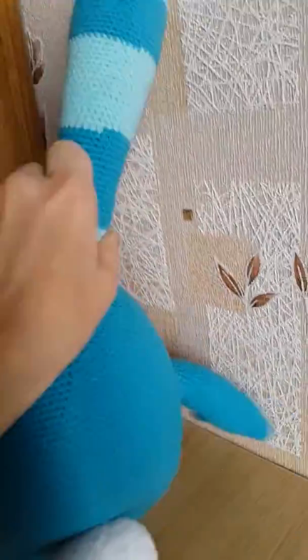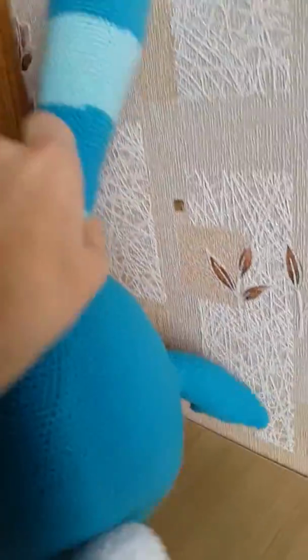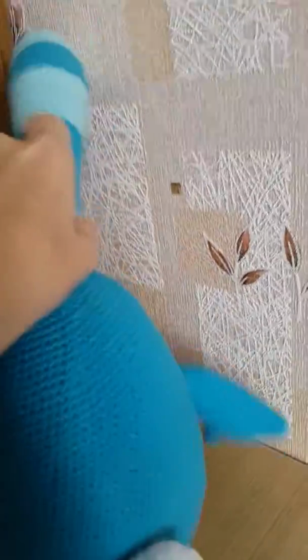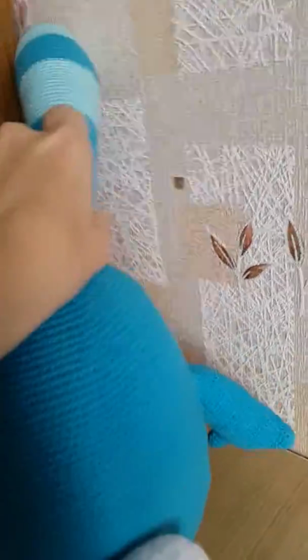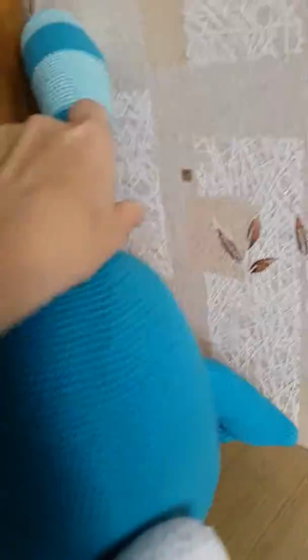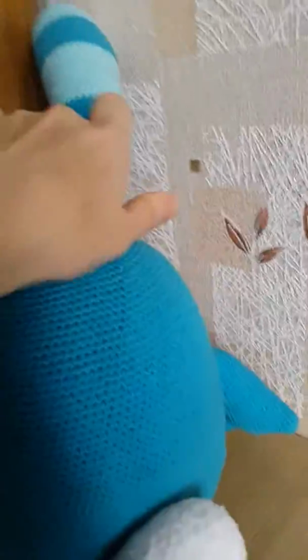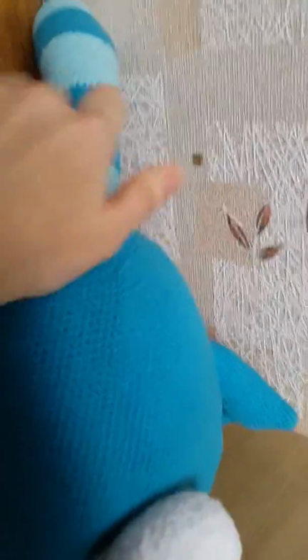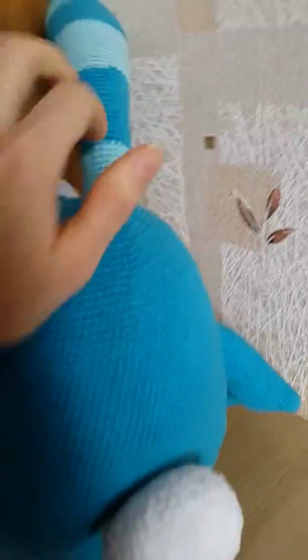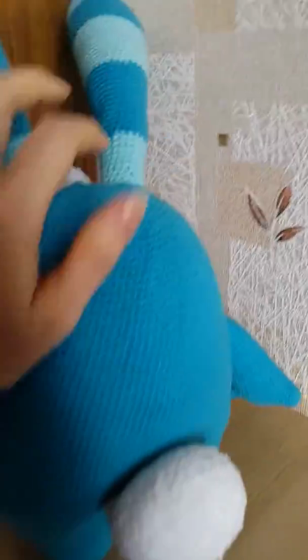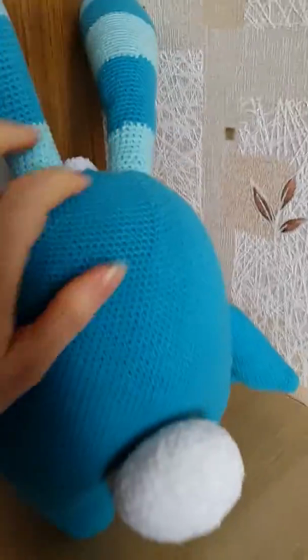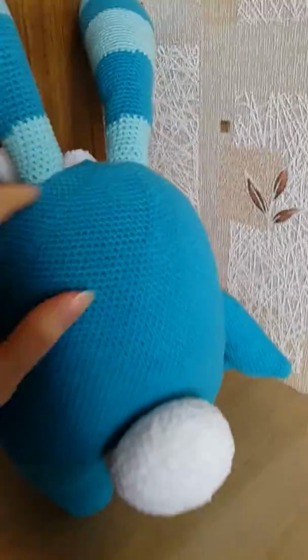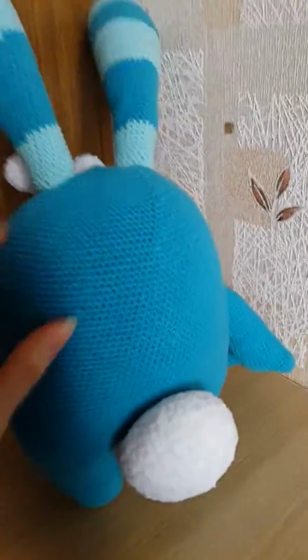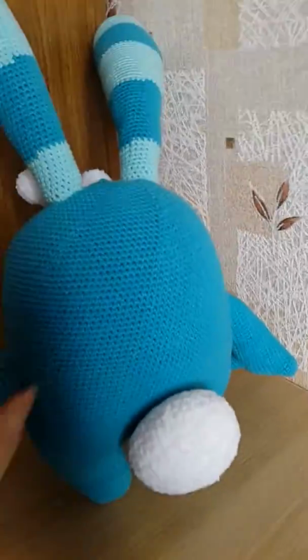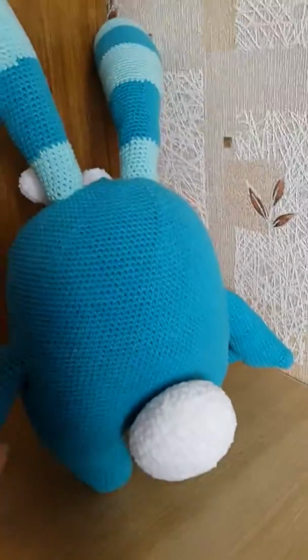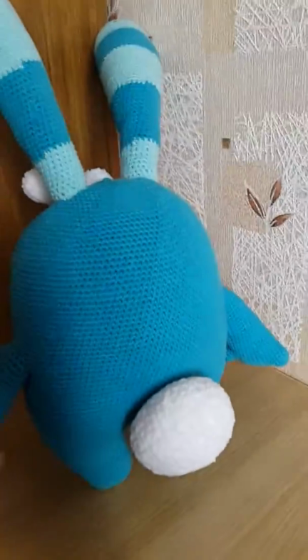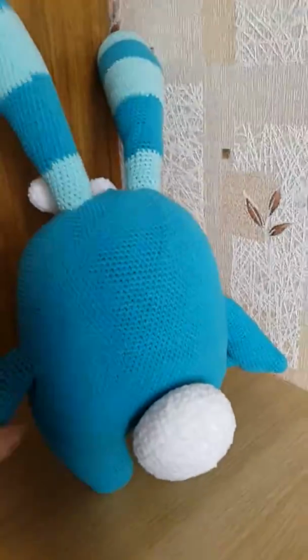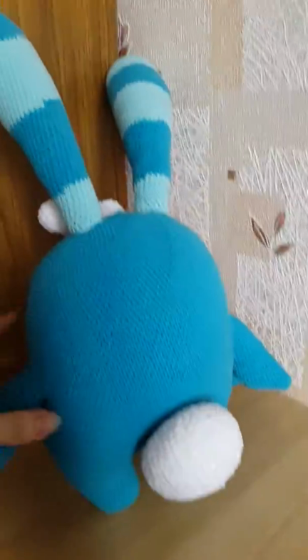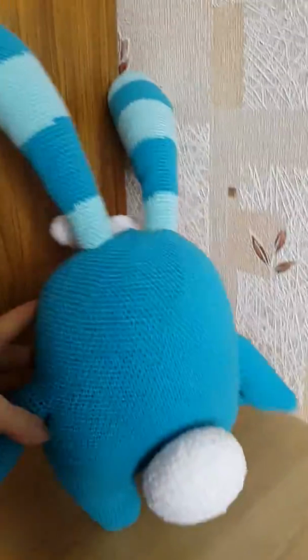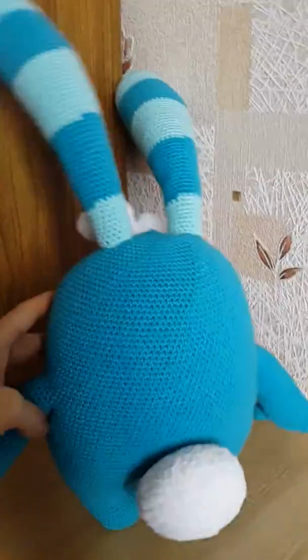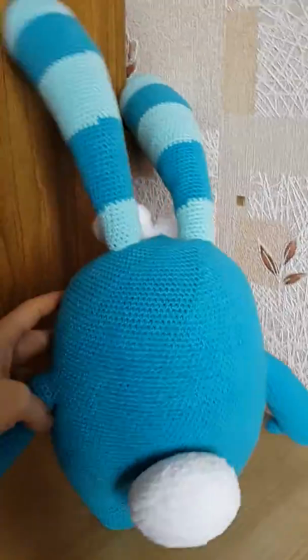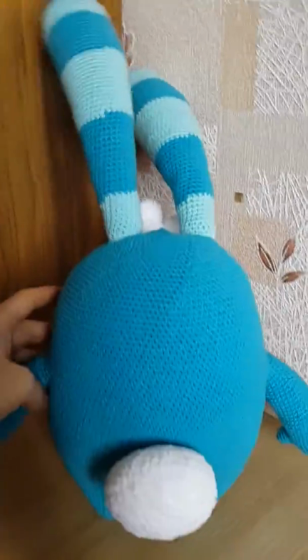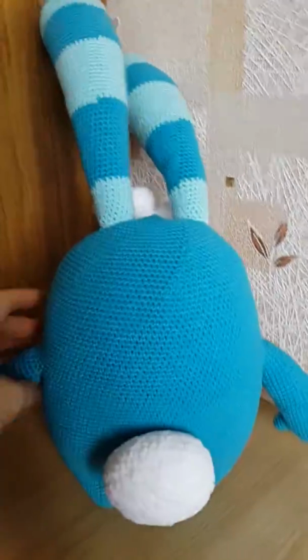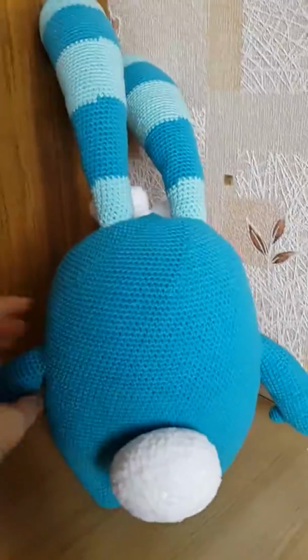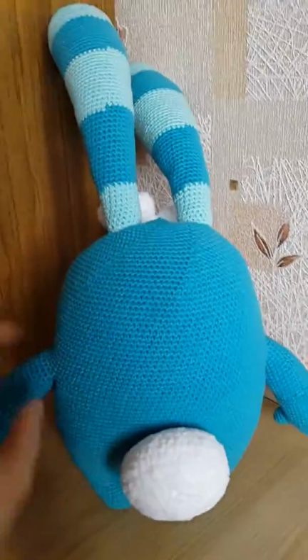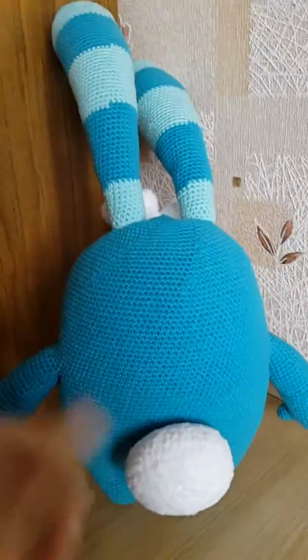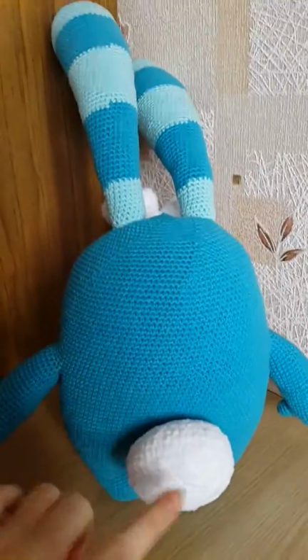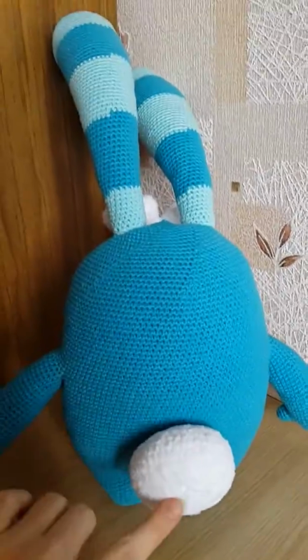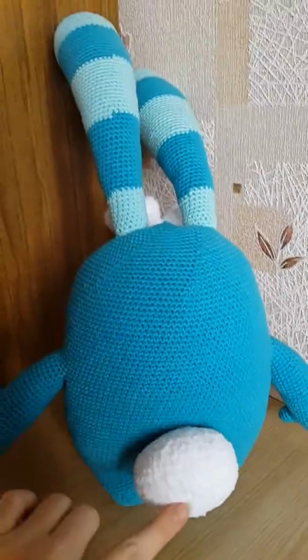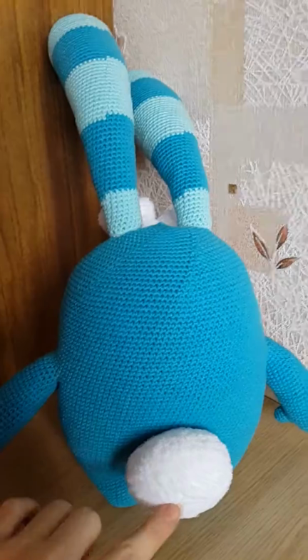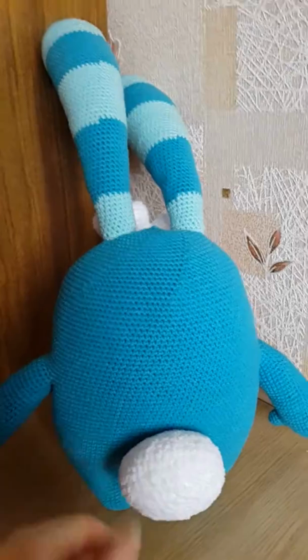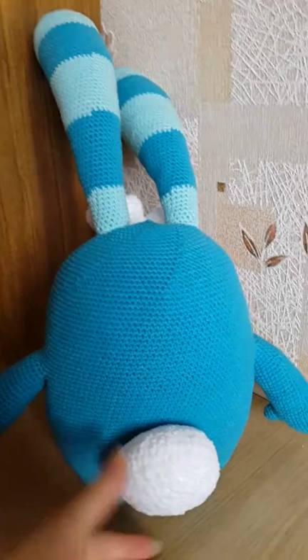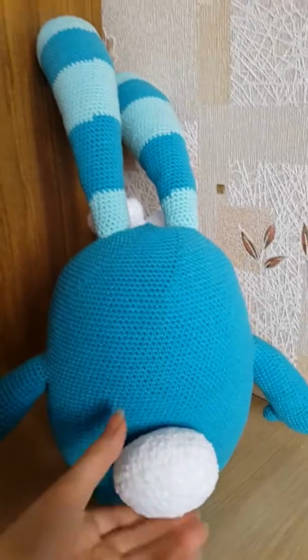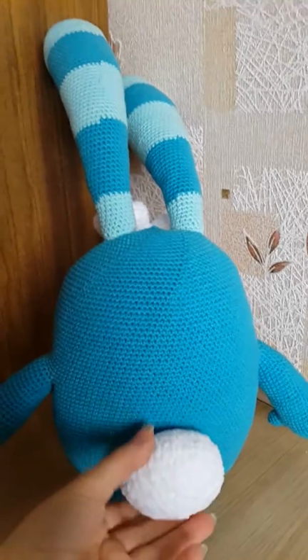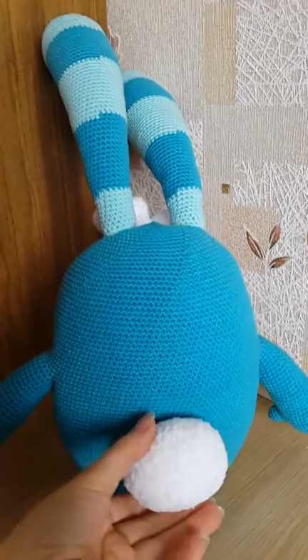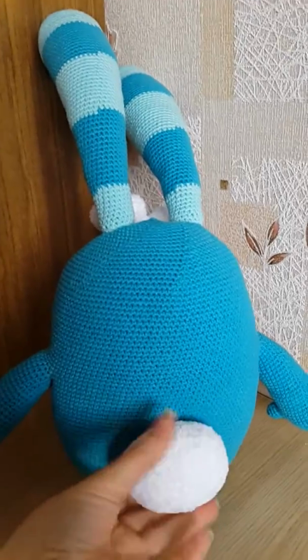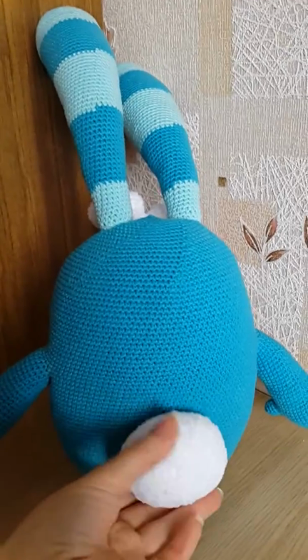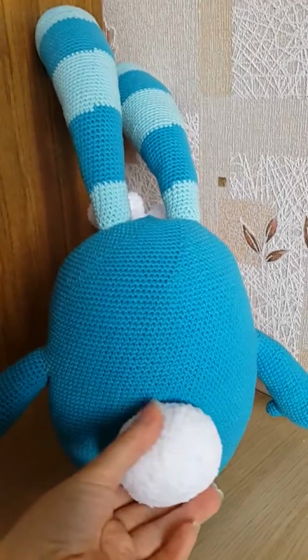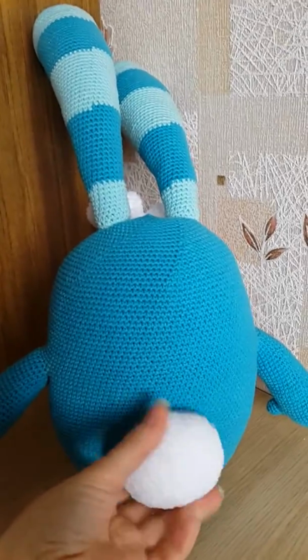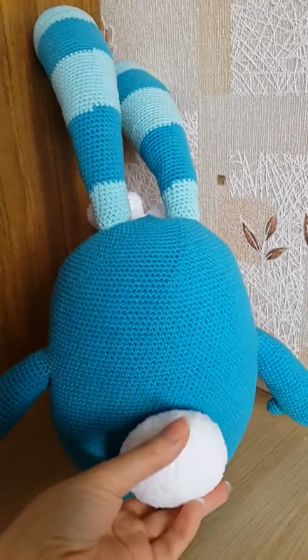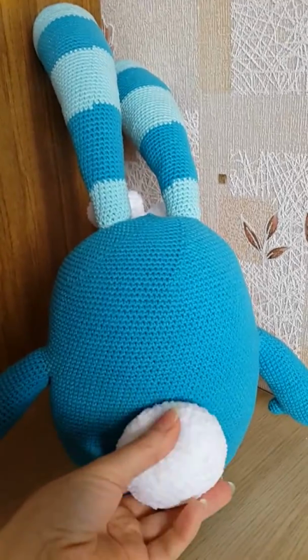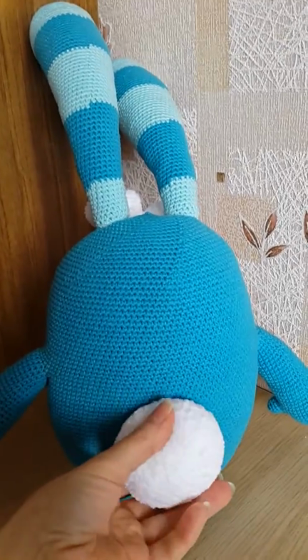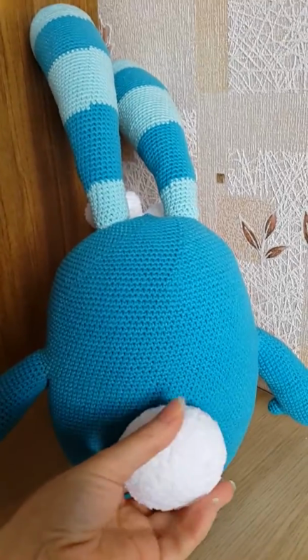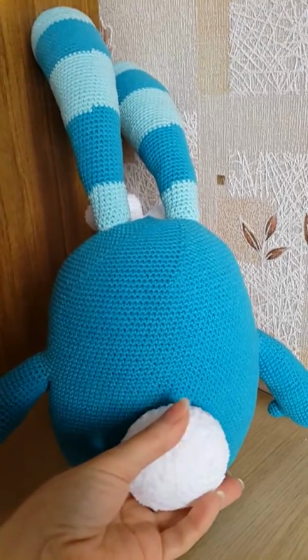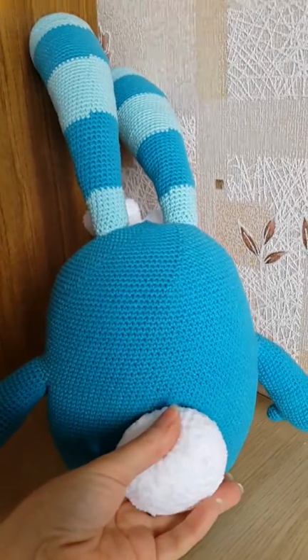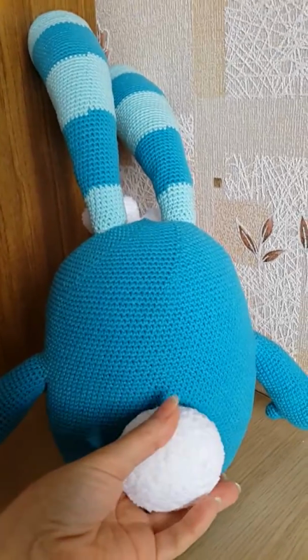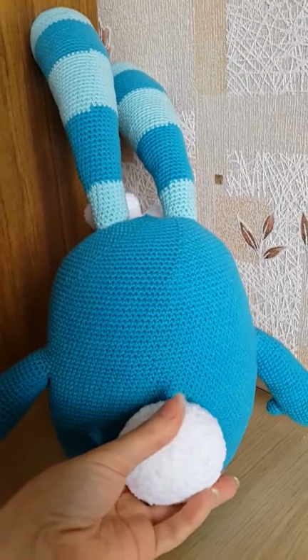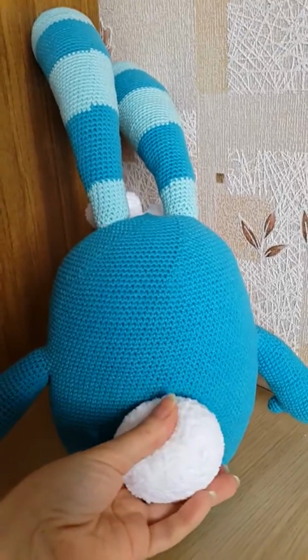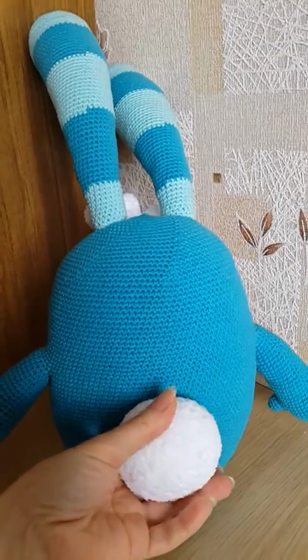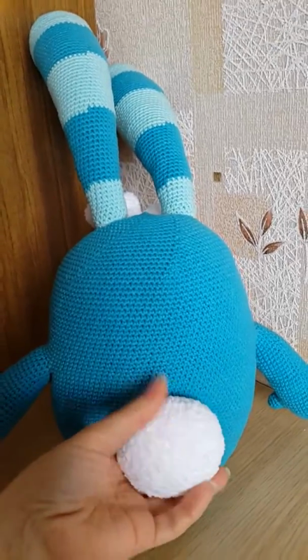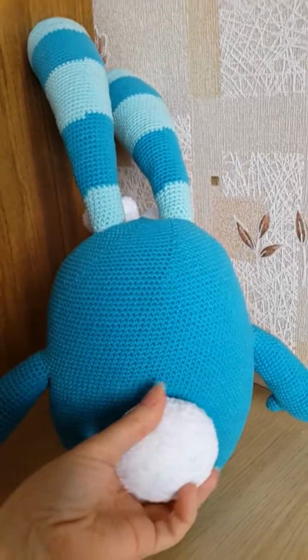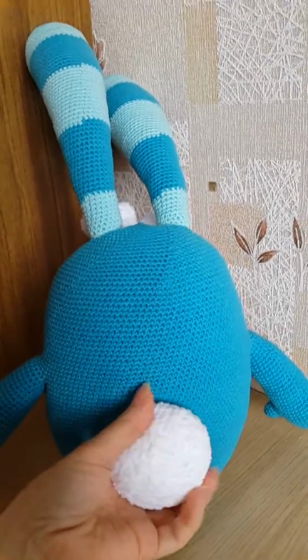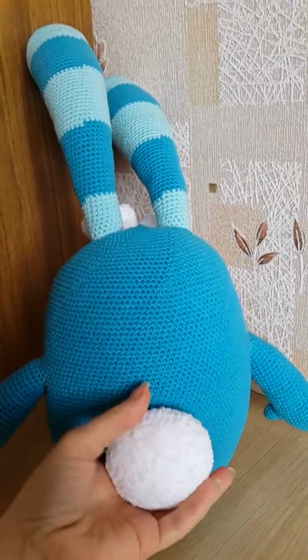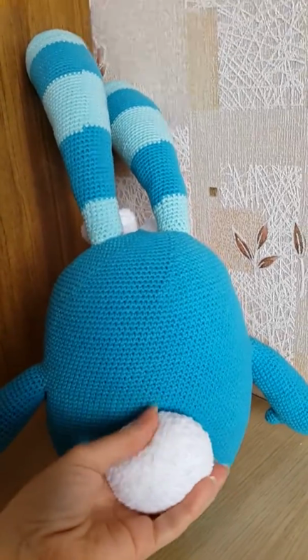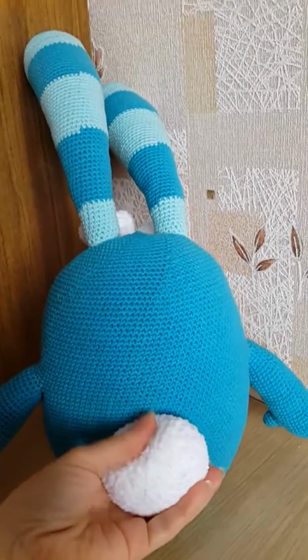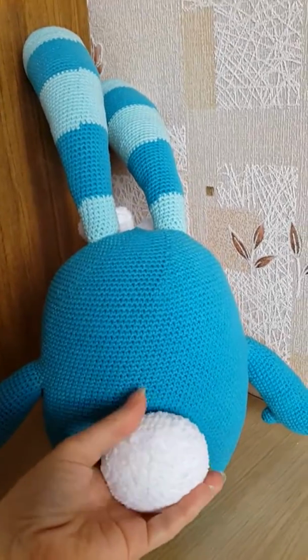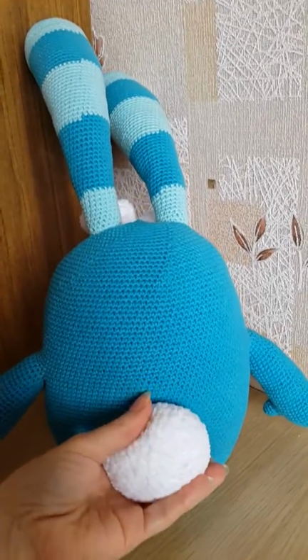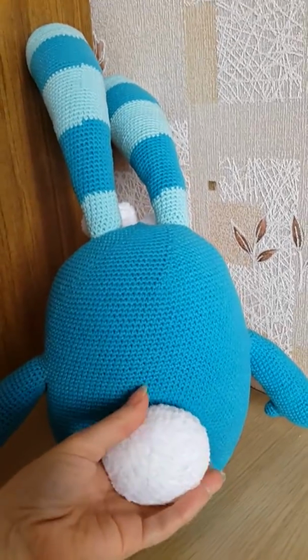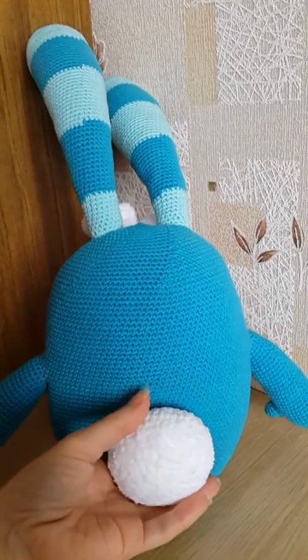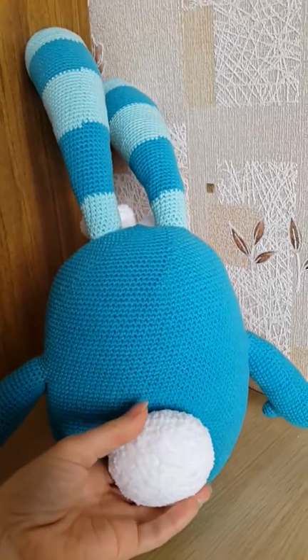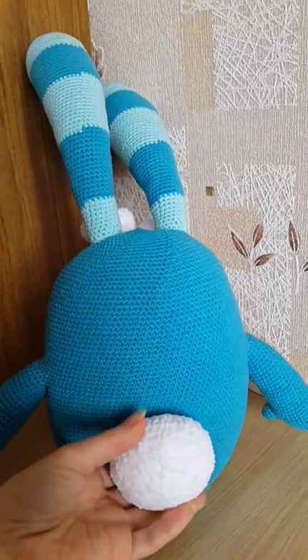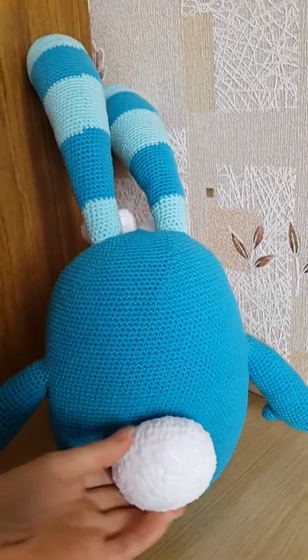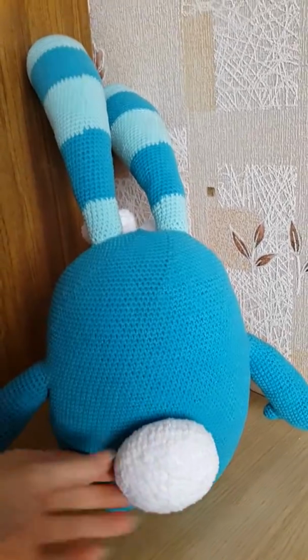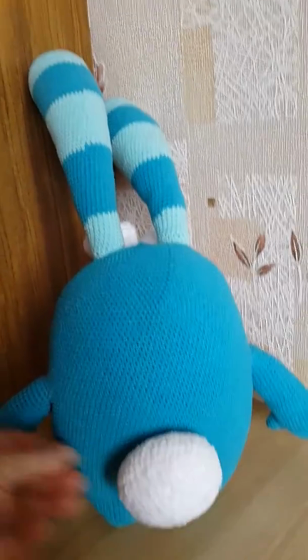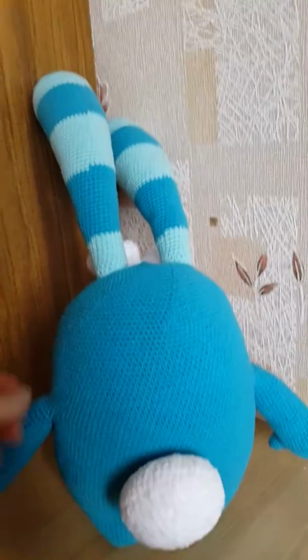It has fluffy hair on very soft yarn. And of course the tail. It is also very soft and pleasant to touch.